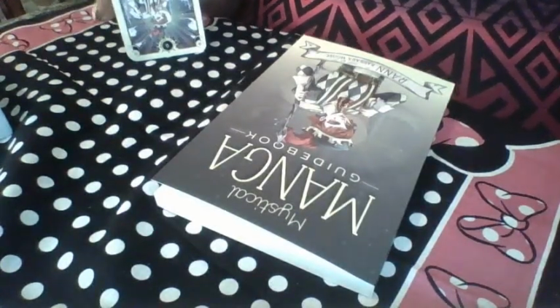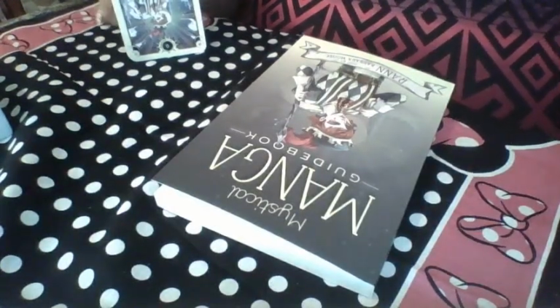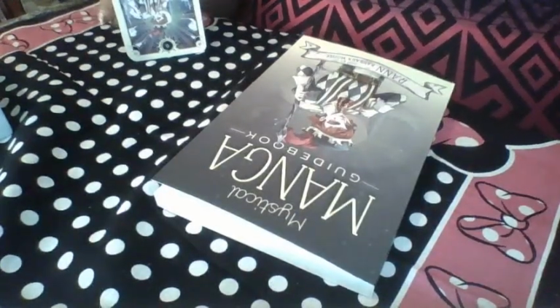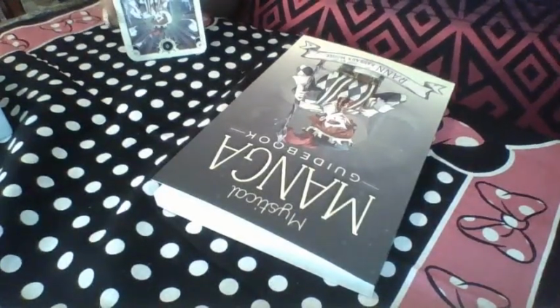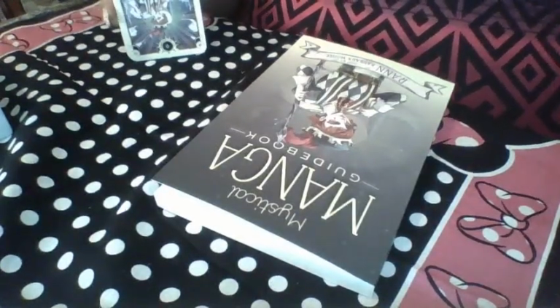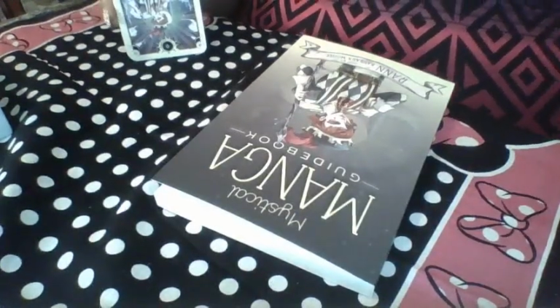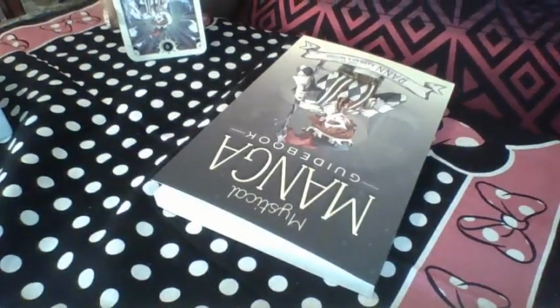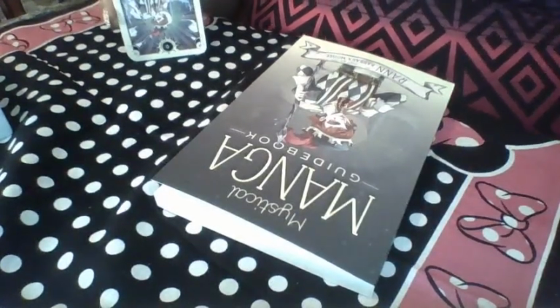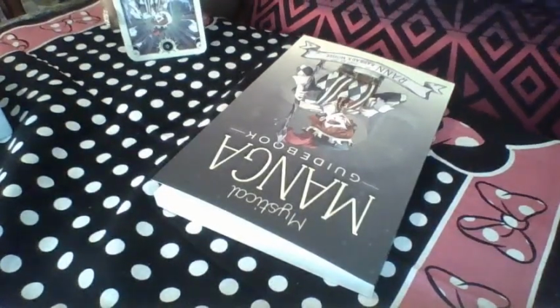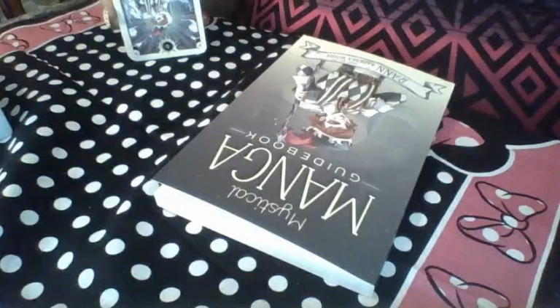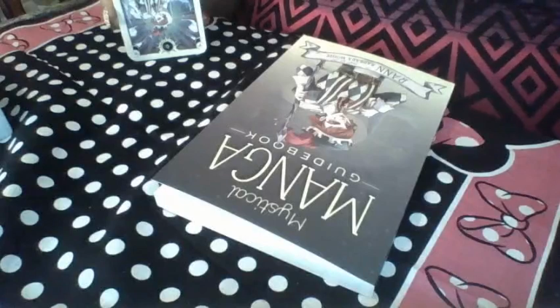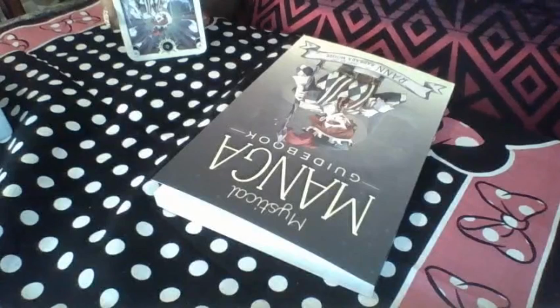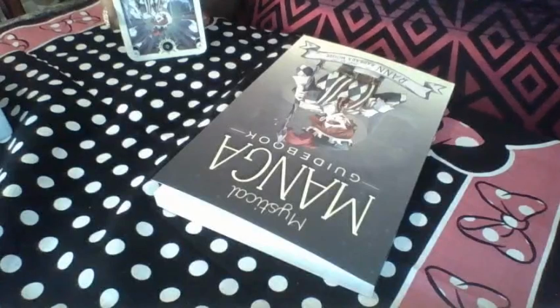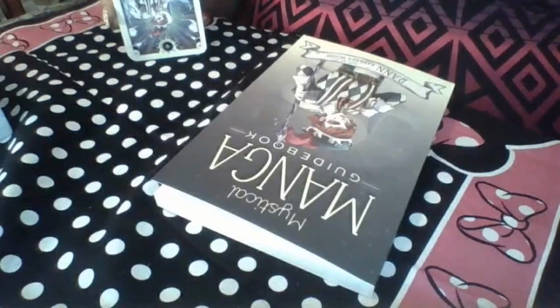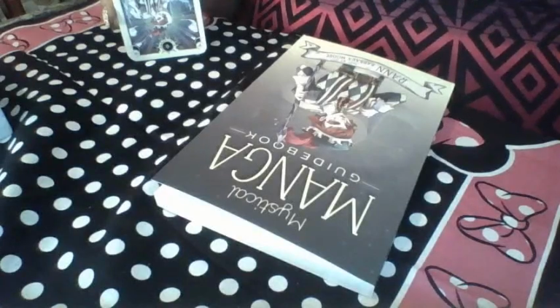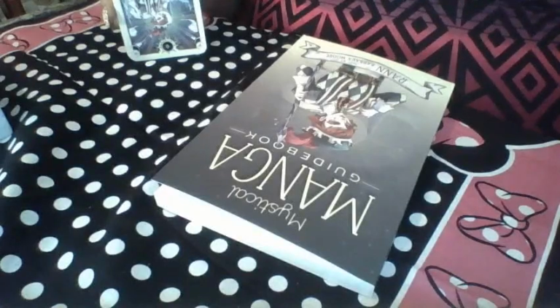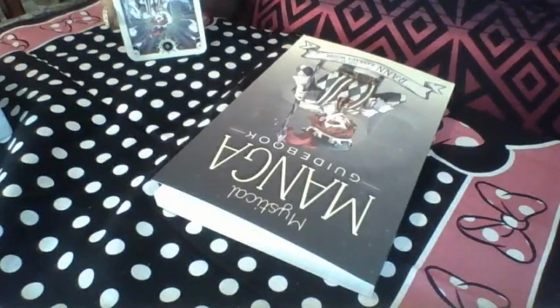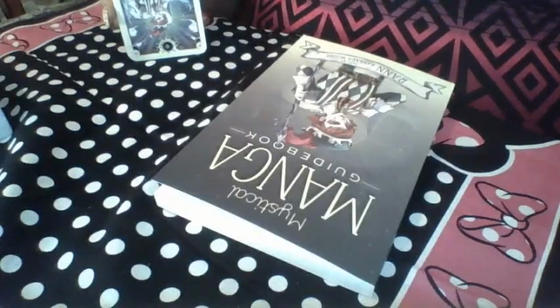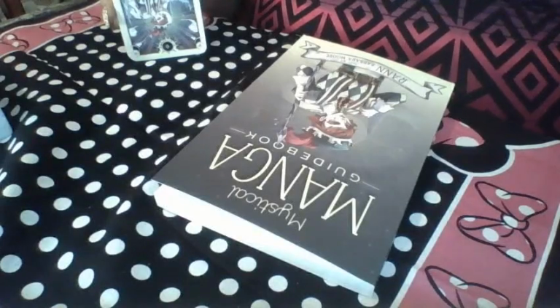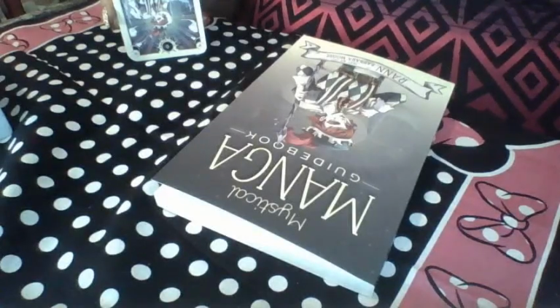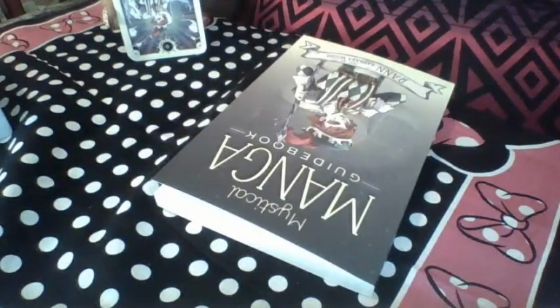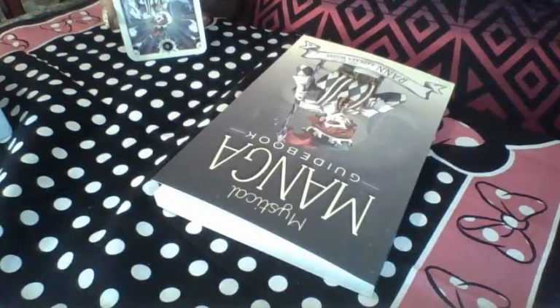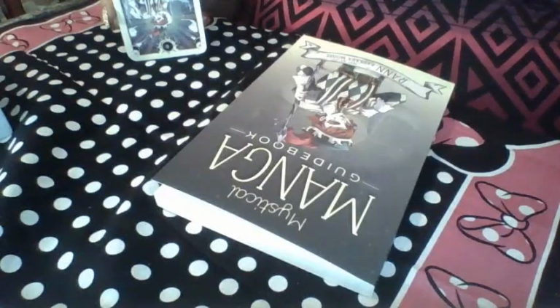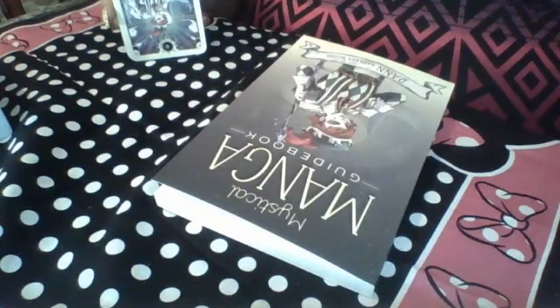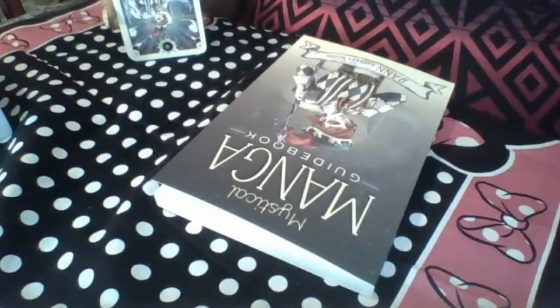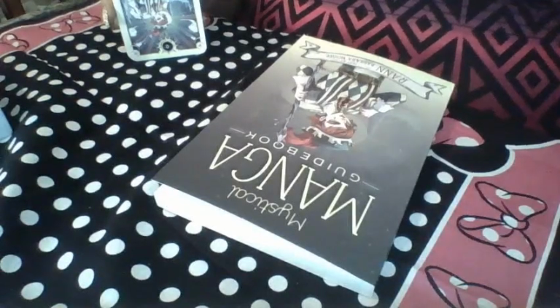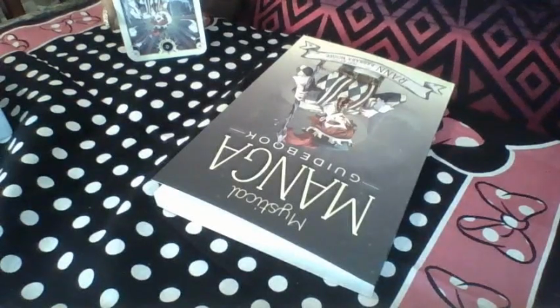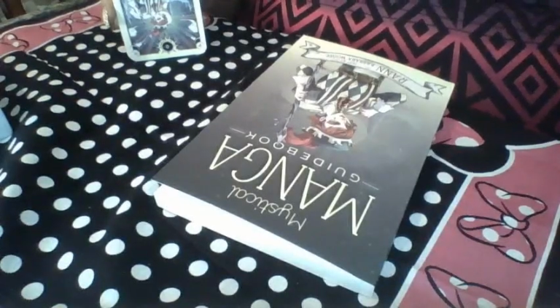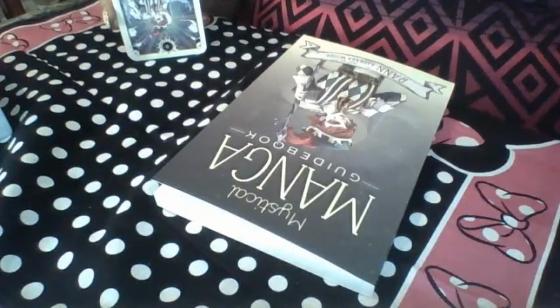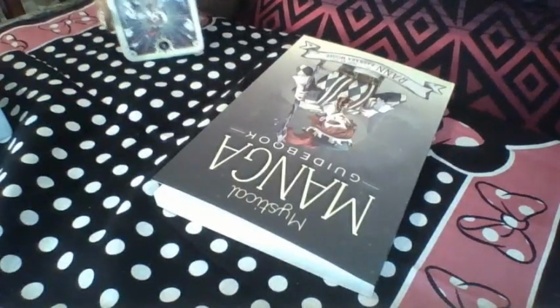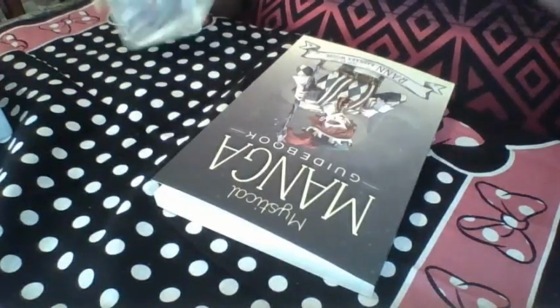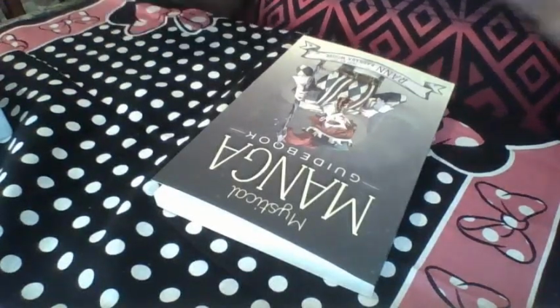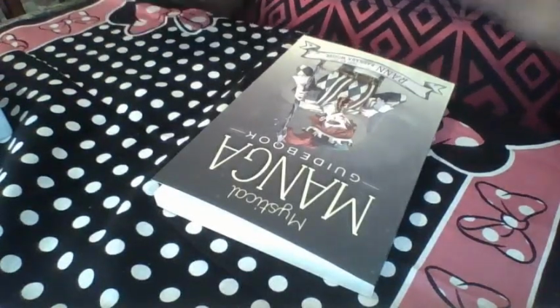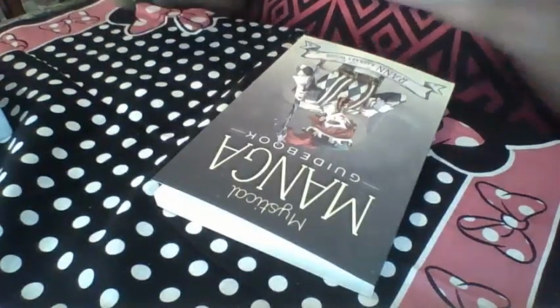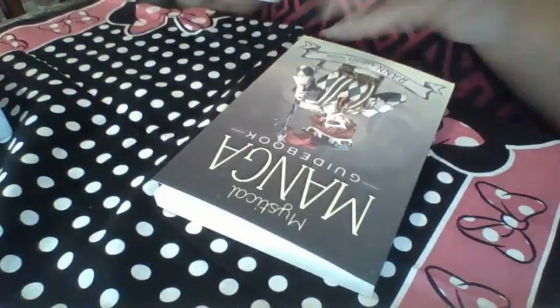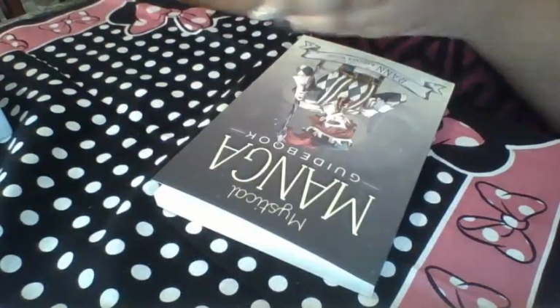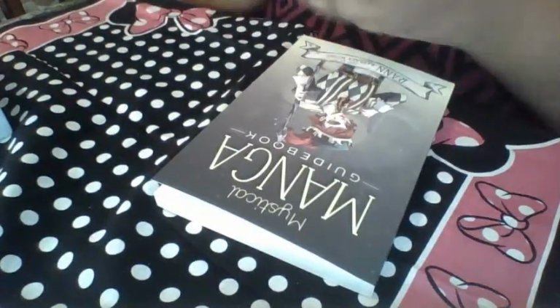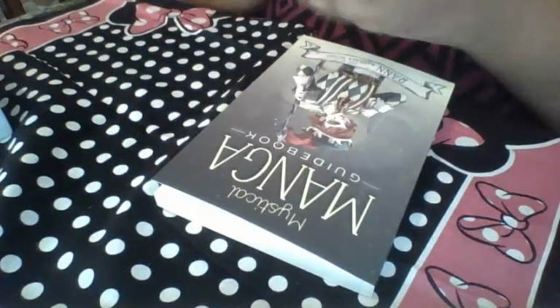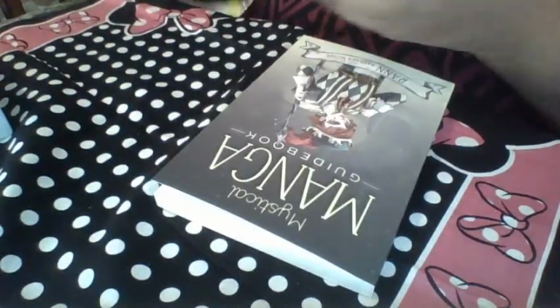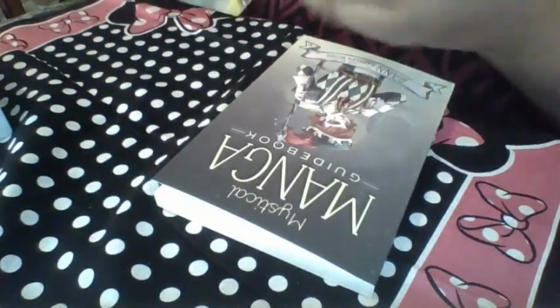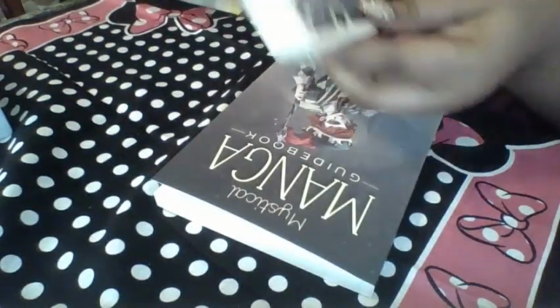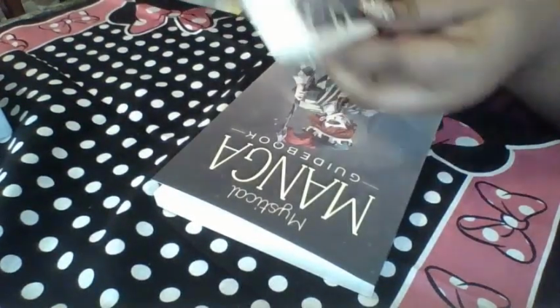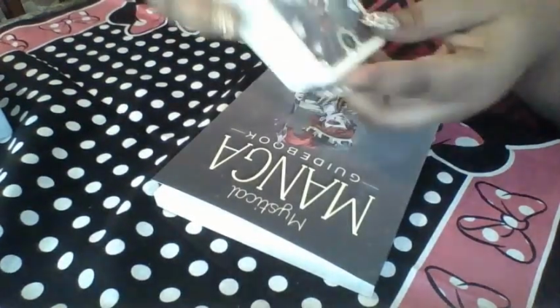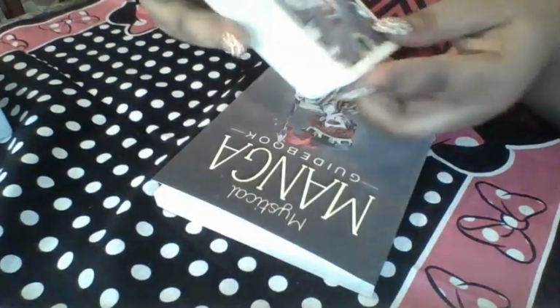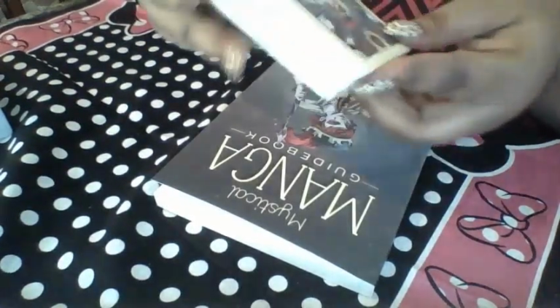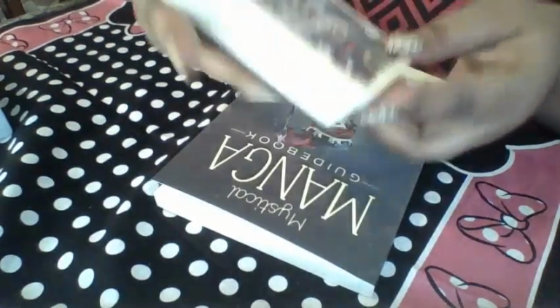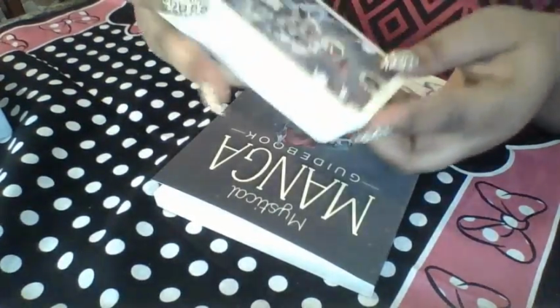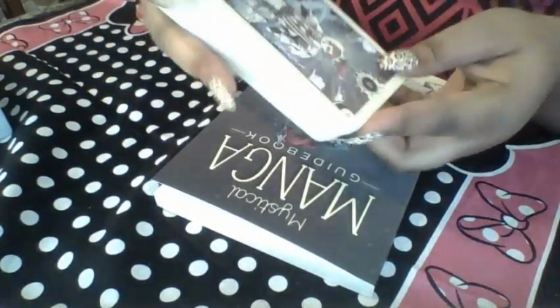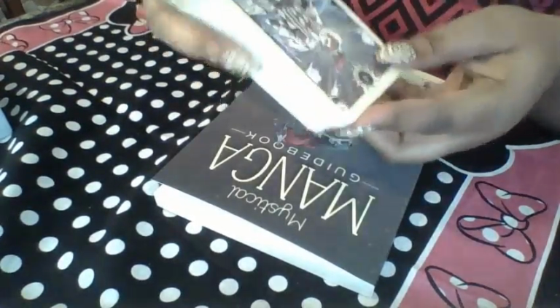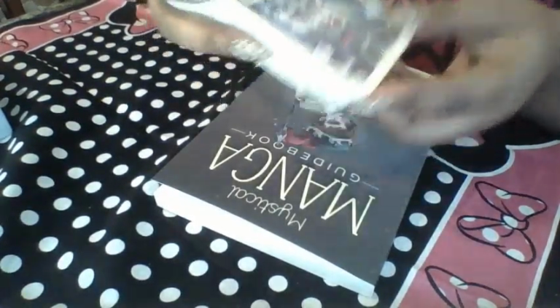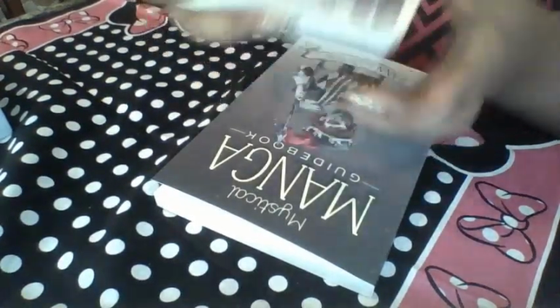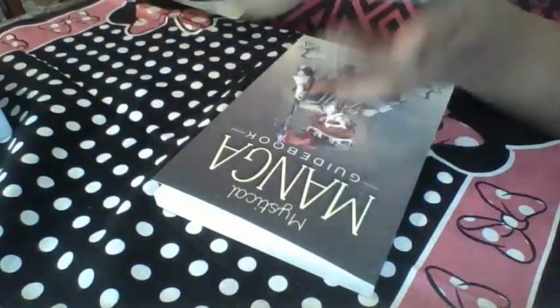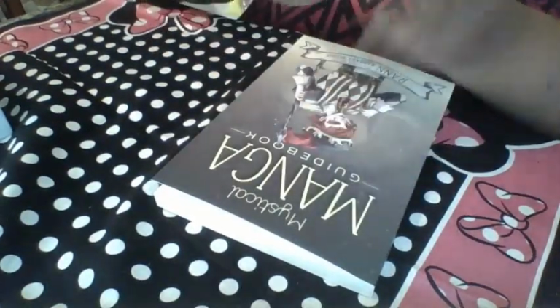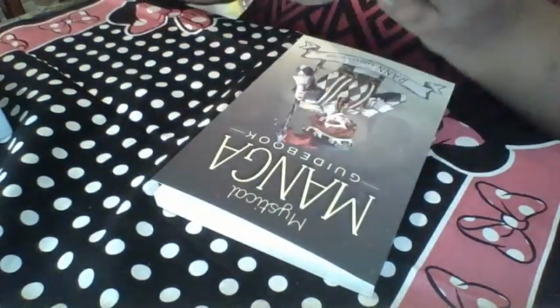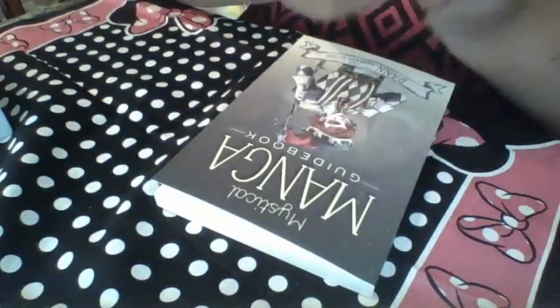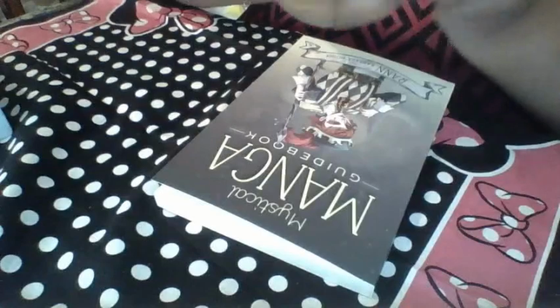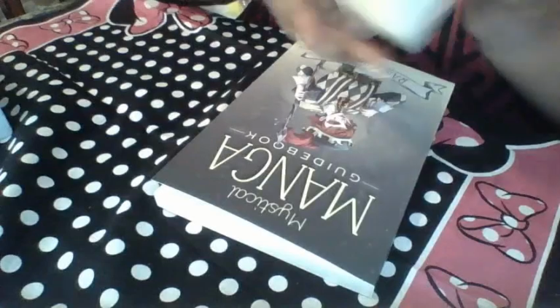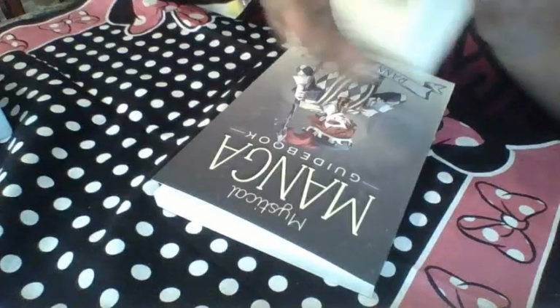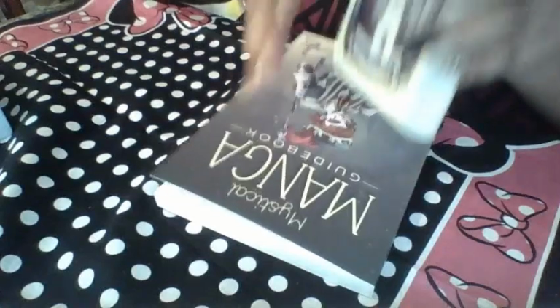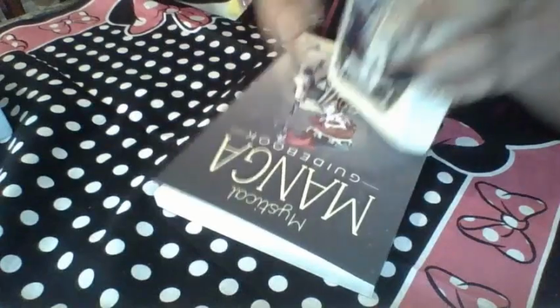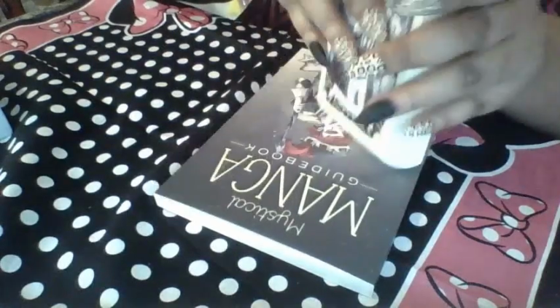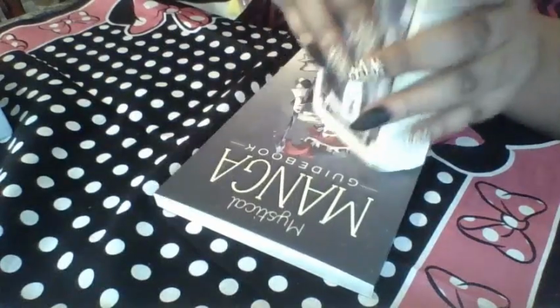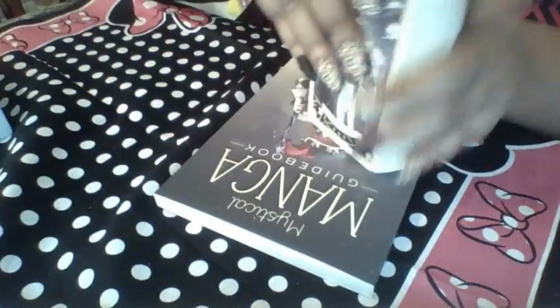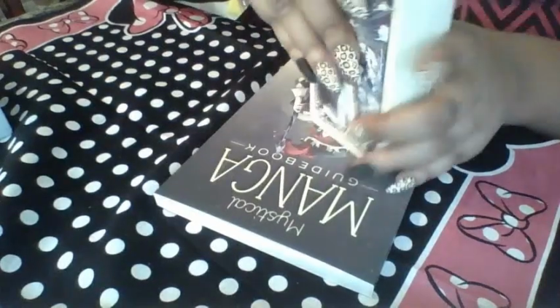And the Modern Day Spellcaster's Tarot, and of course the most recent — the Mystical Manga Tarot.